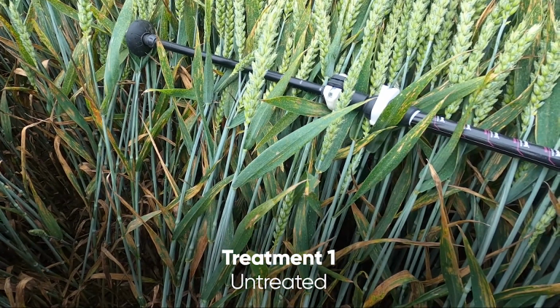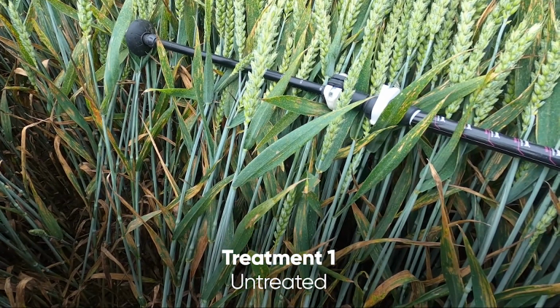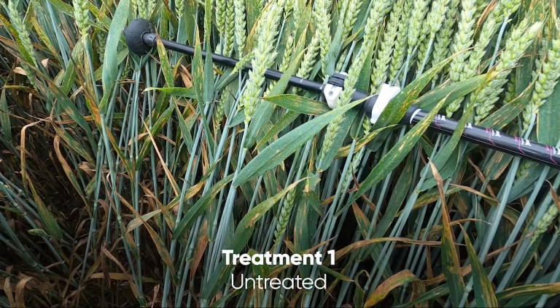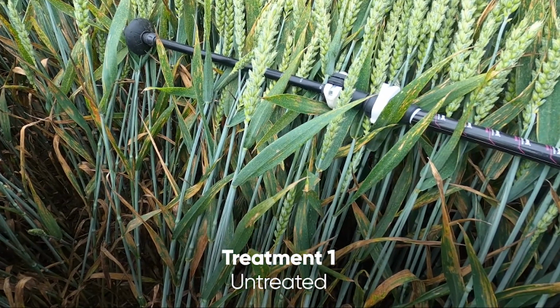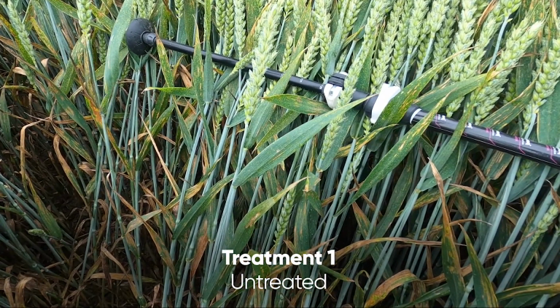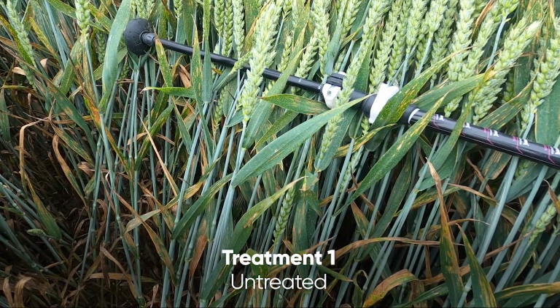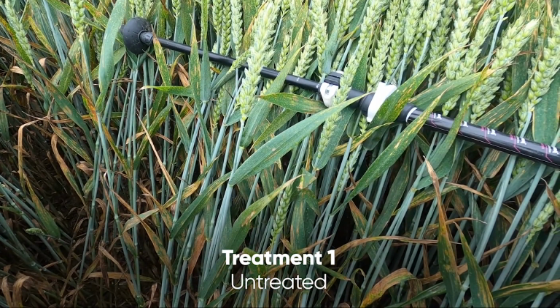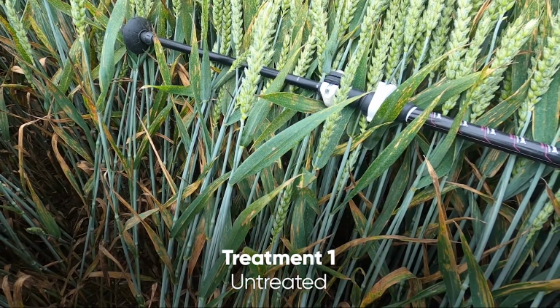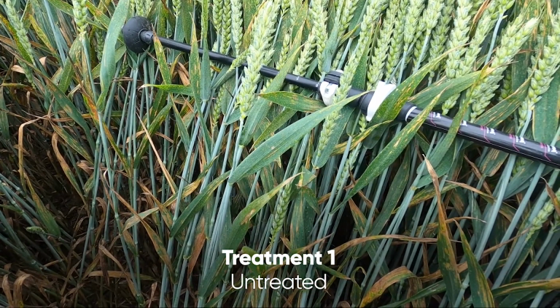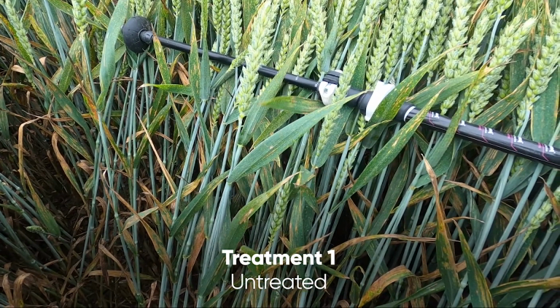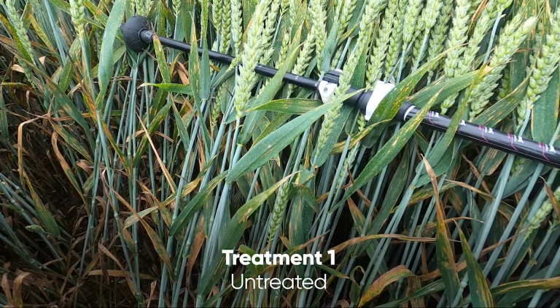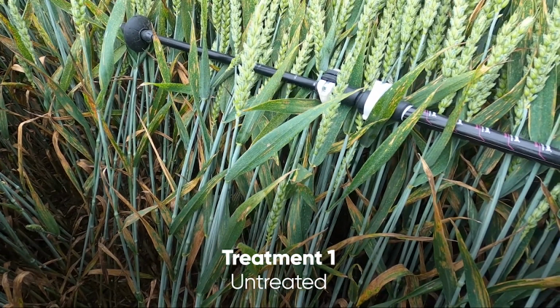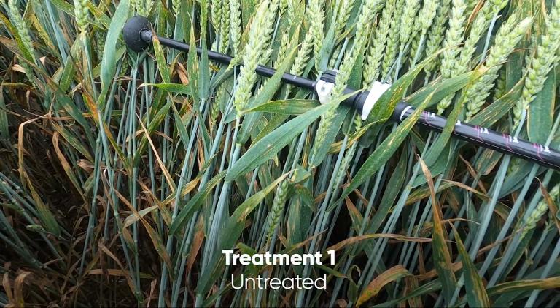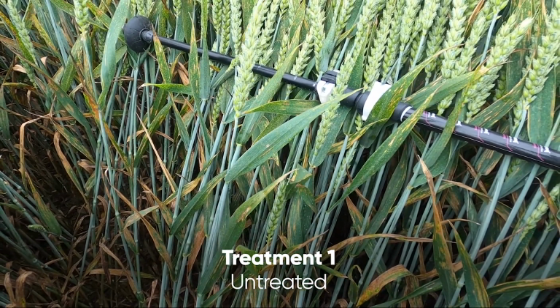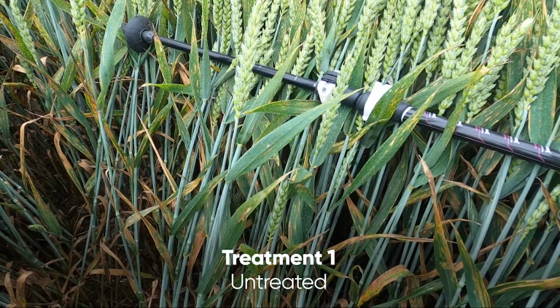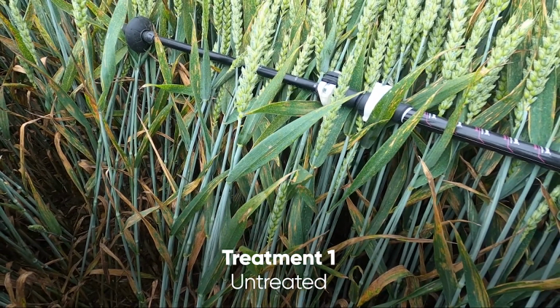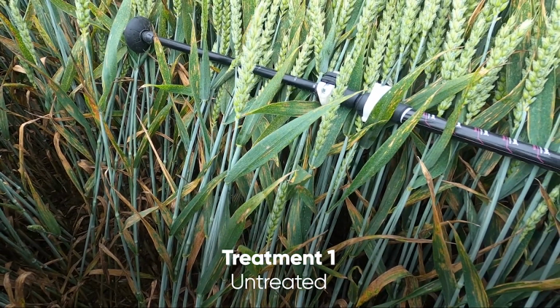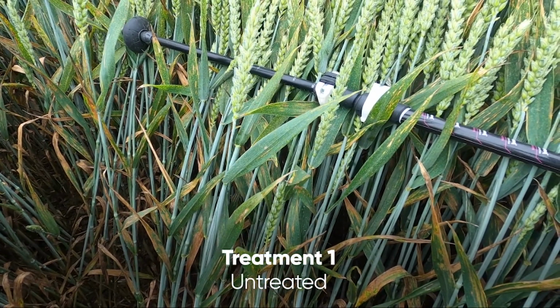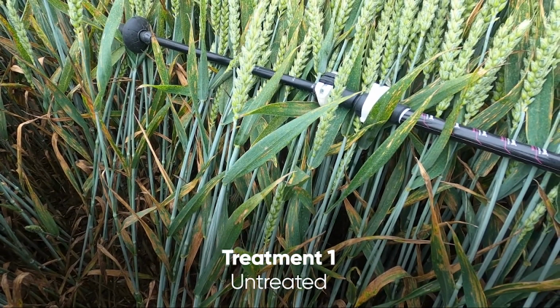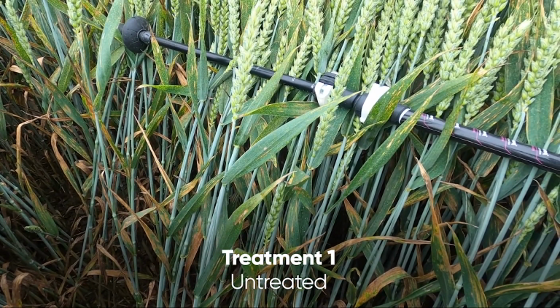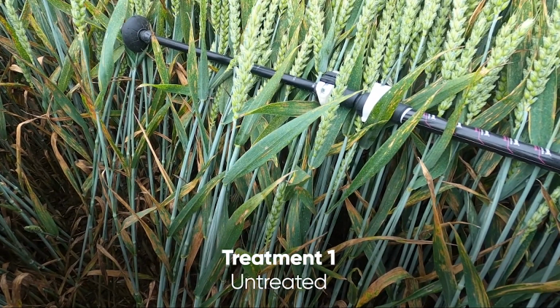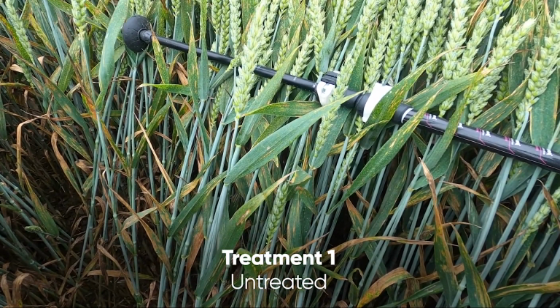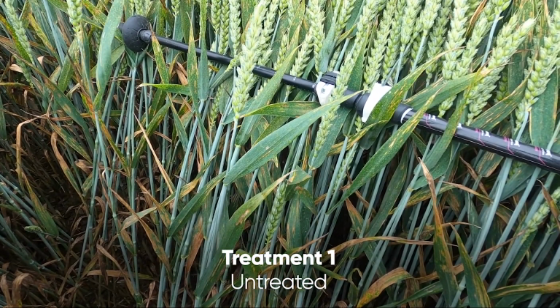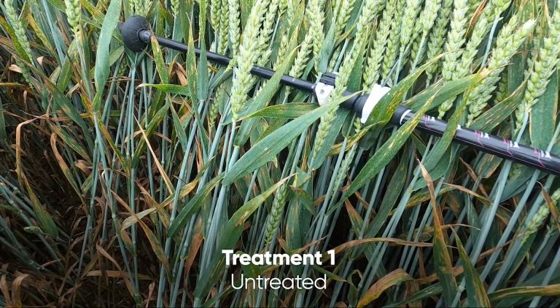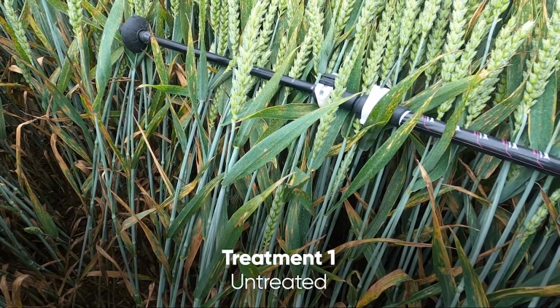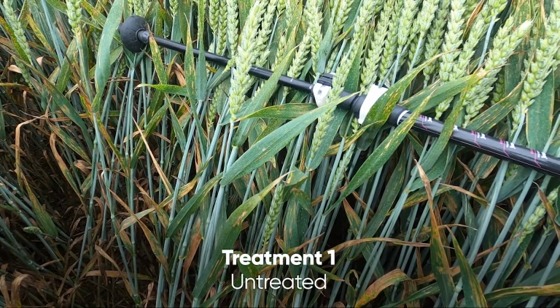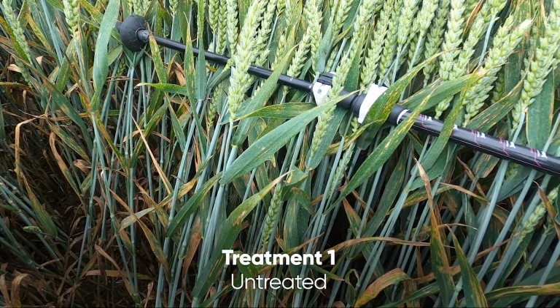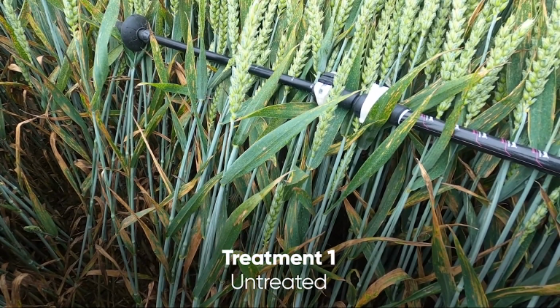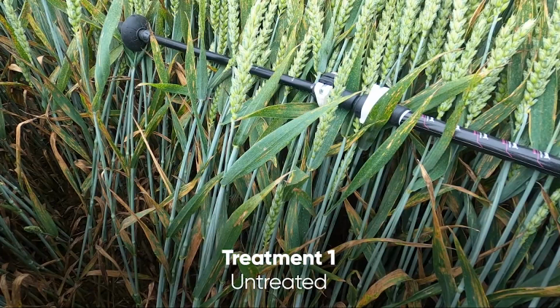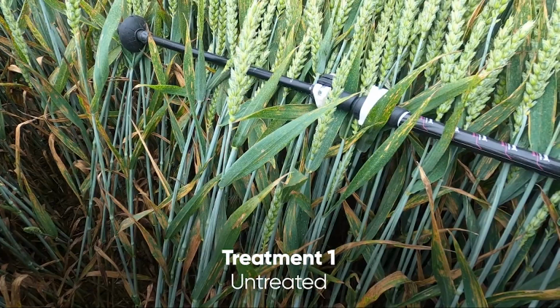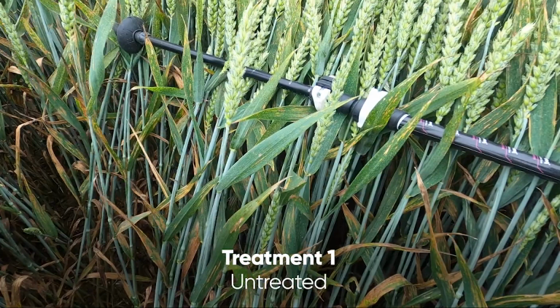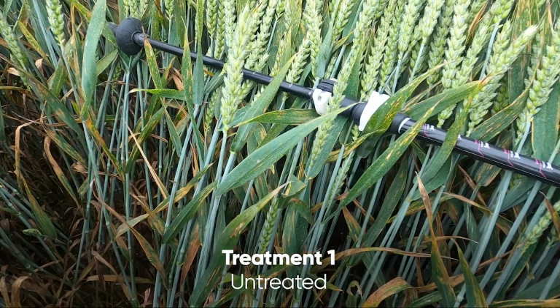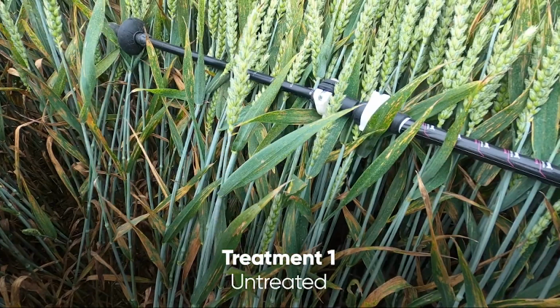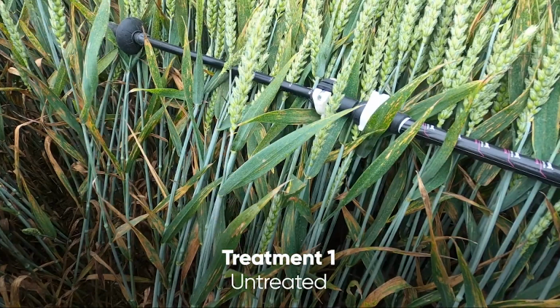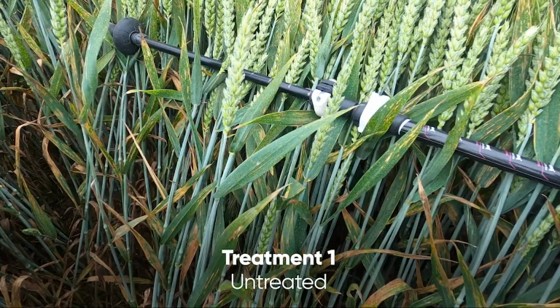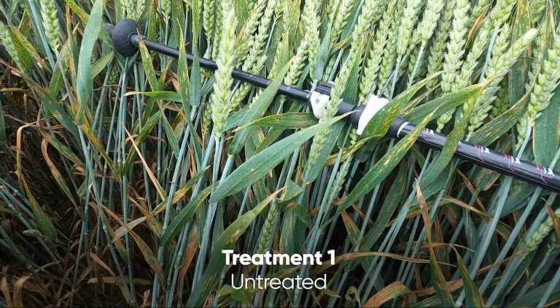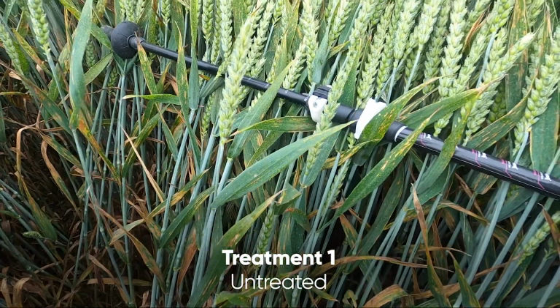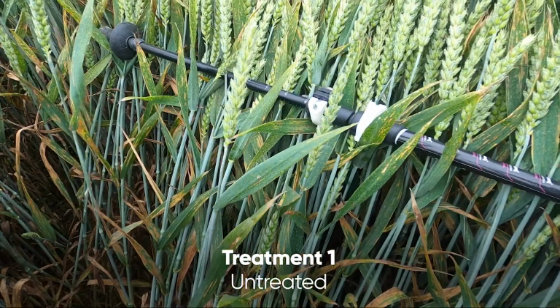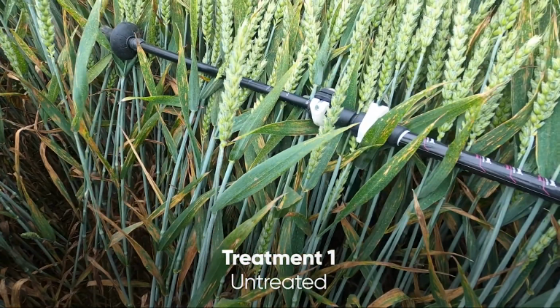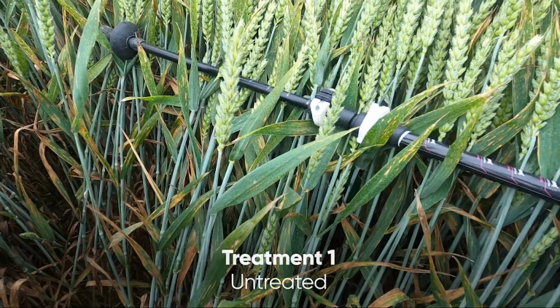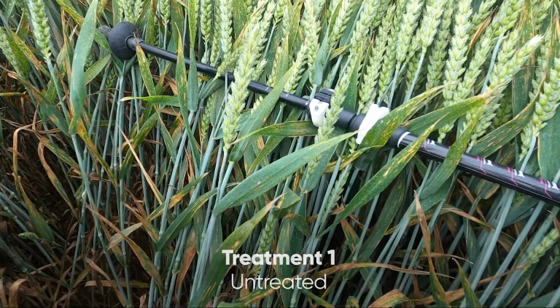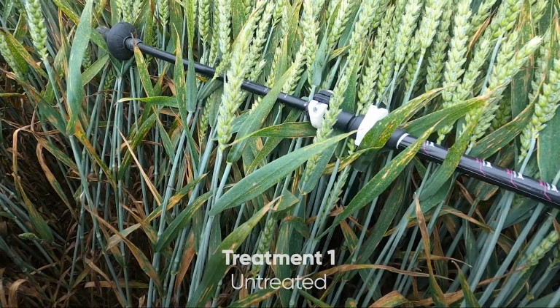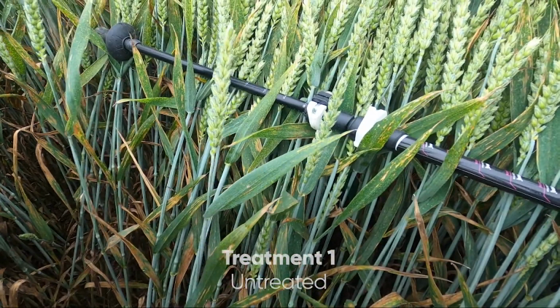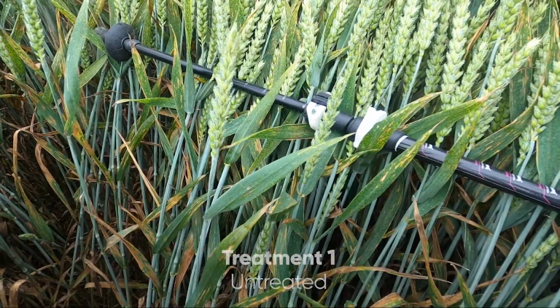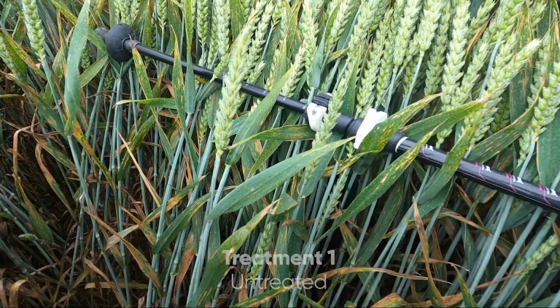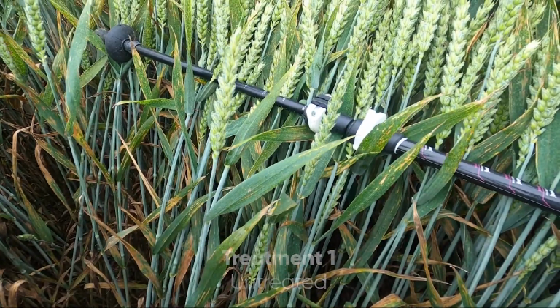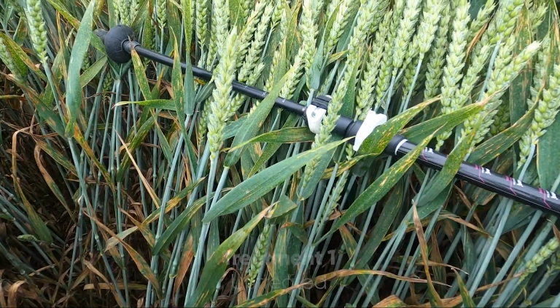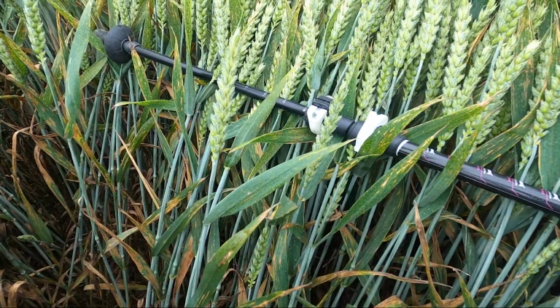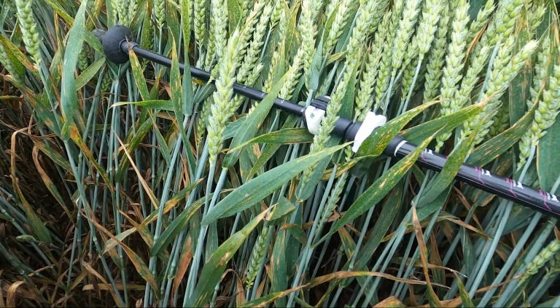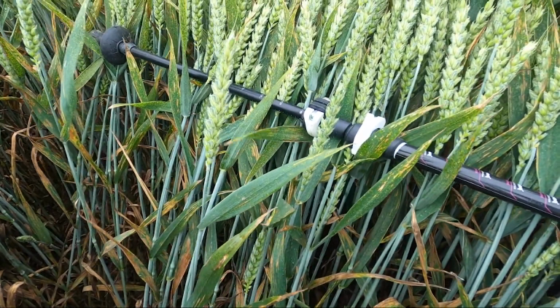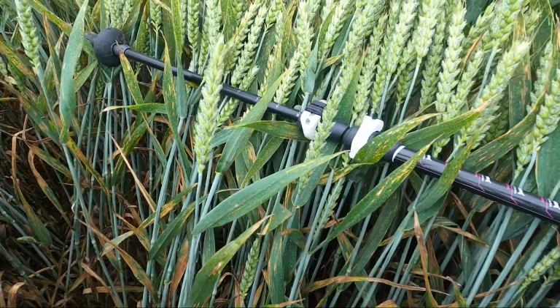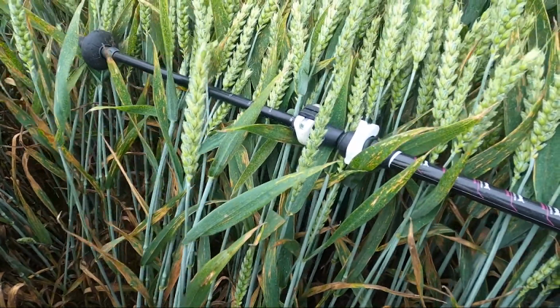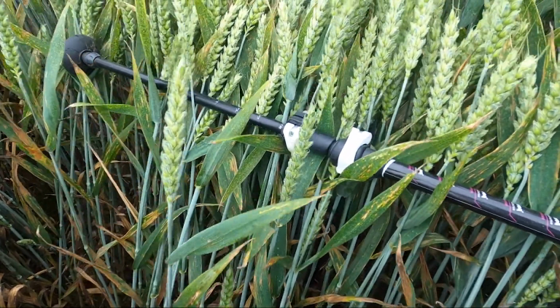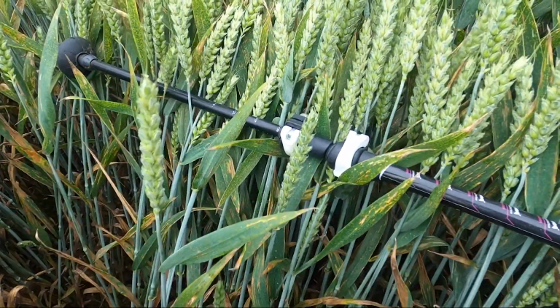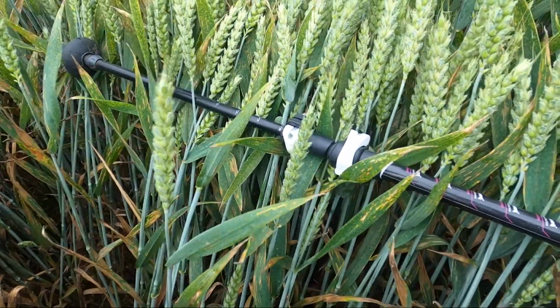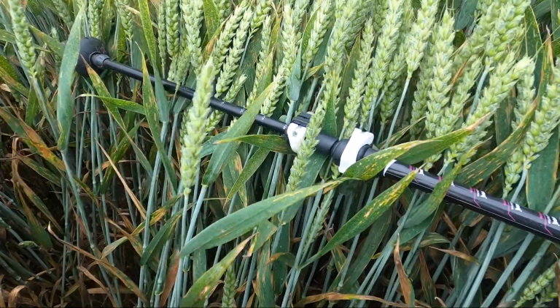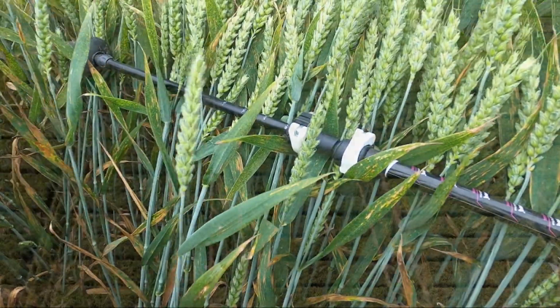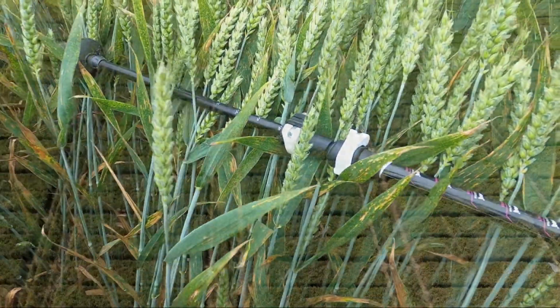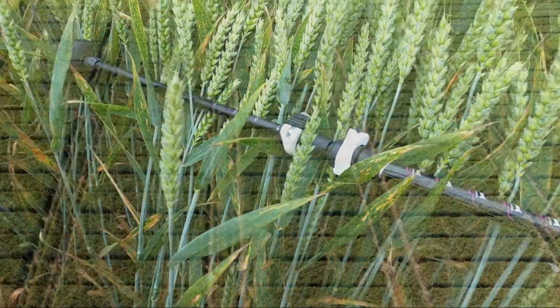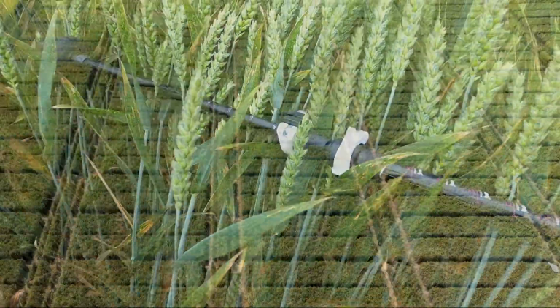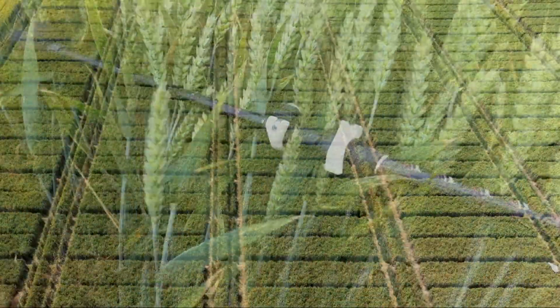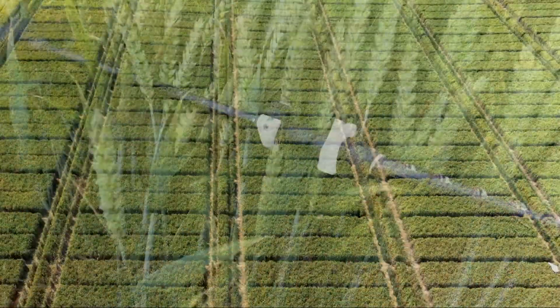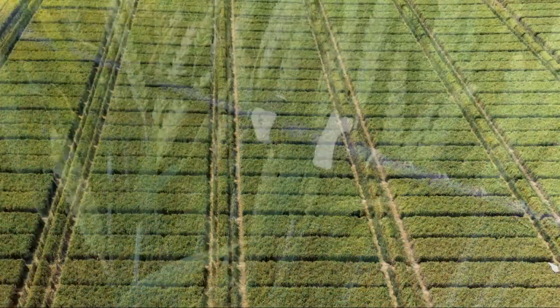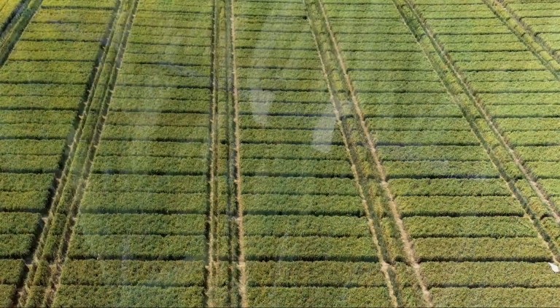Yellow rust was also active, particularly around the time of end of May, the flag leaf timing.